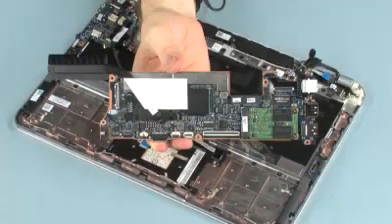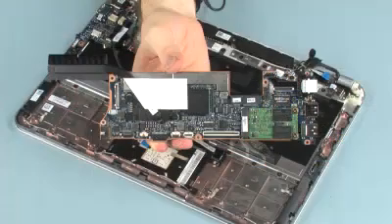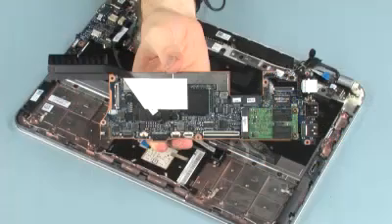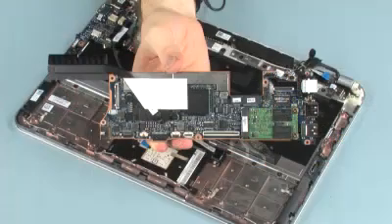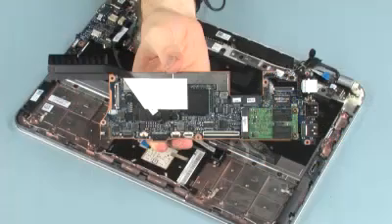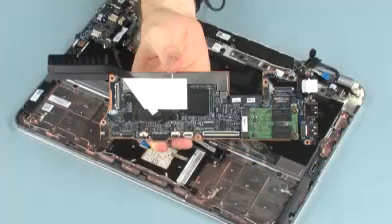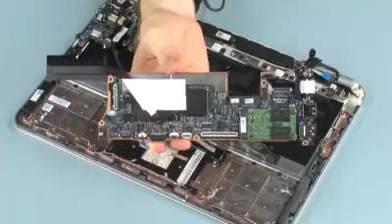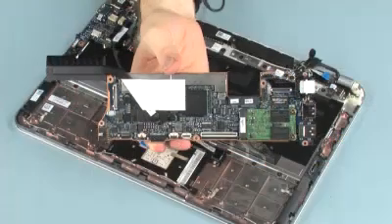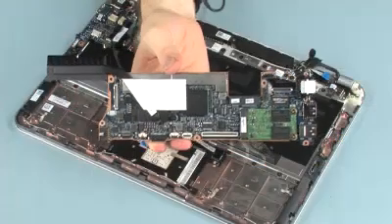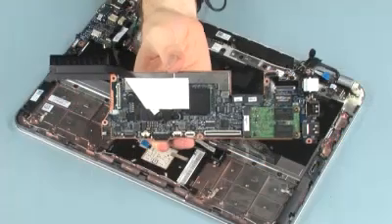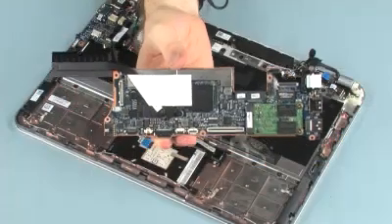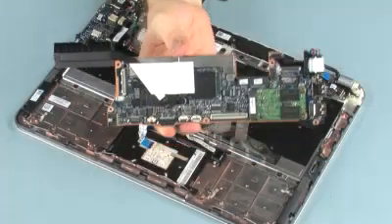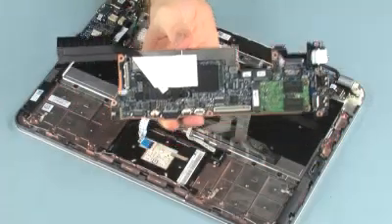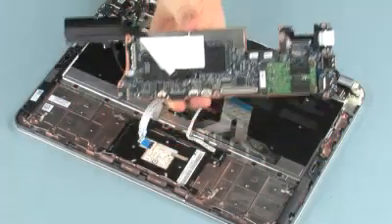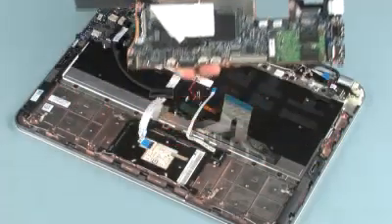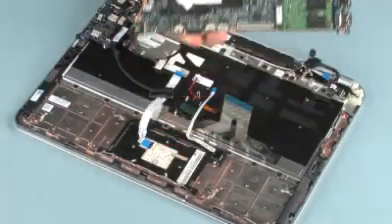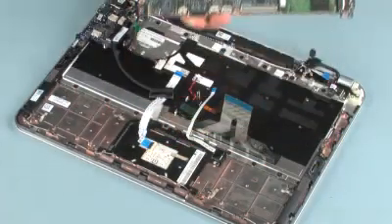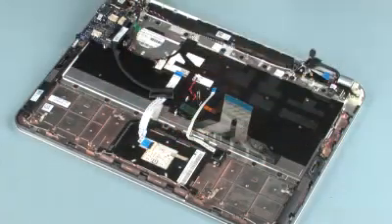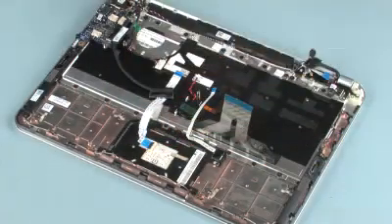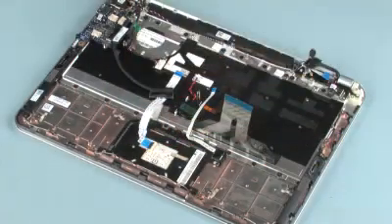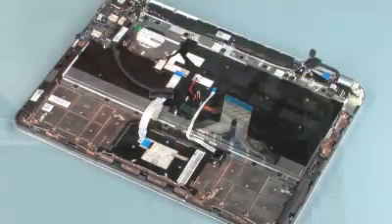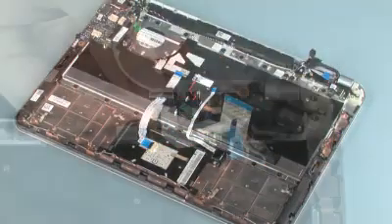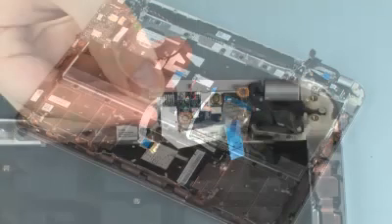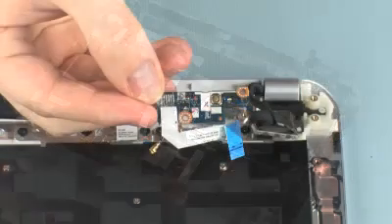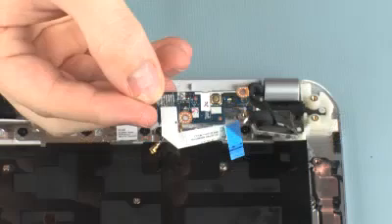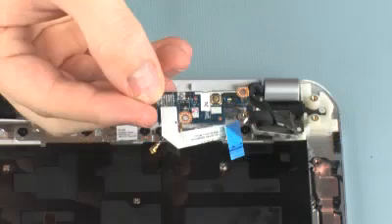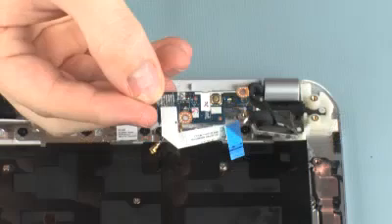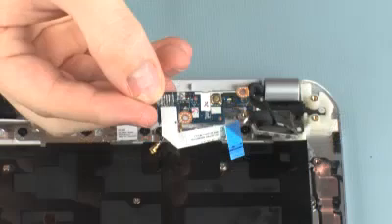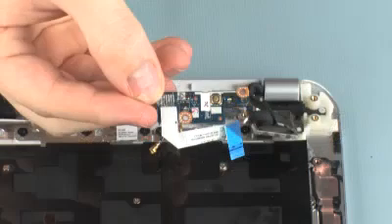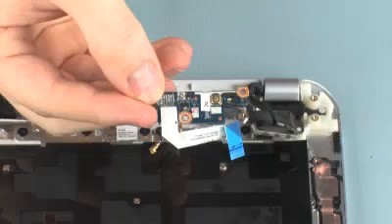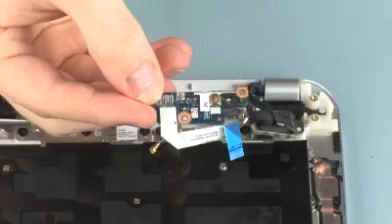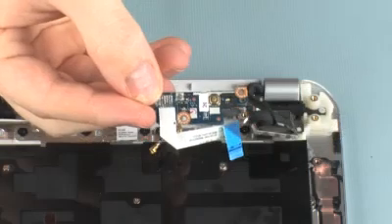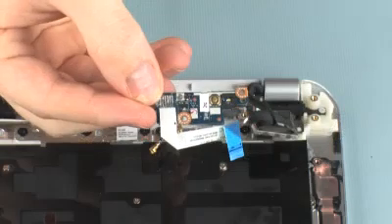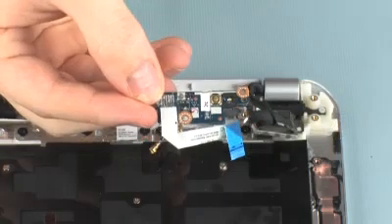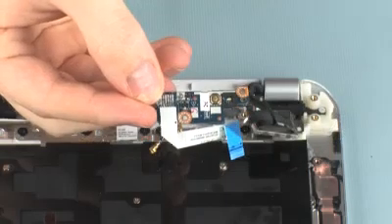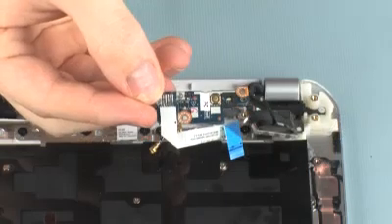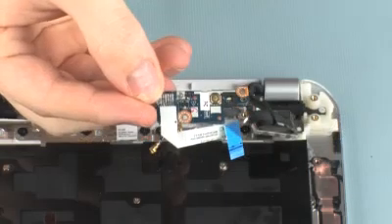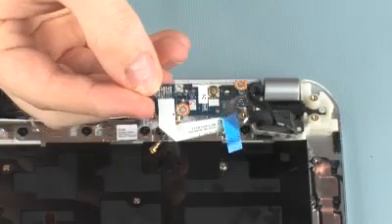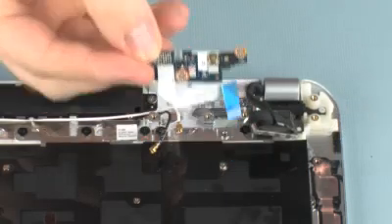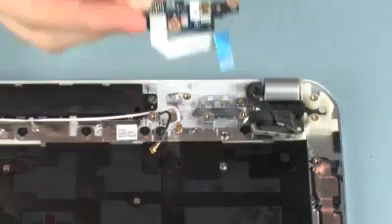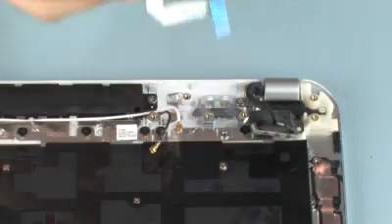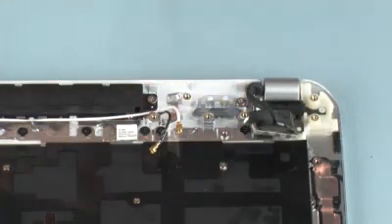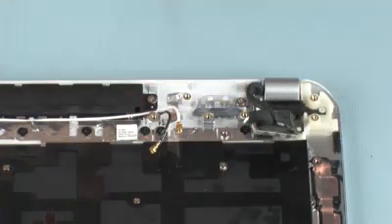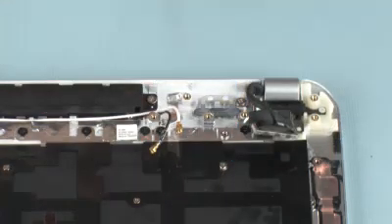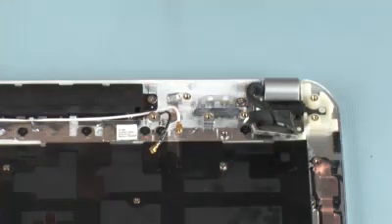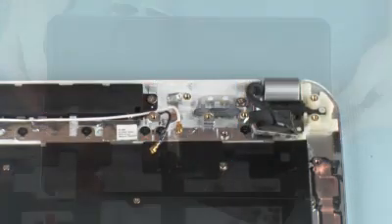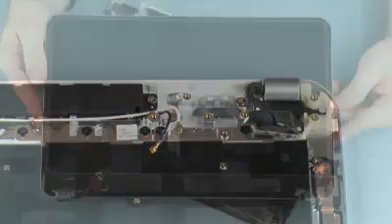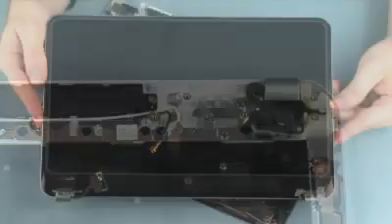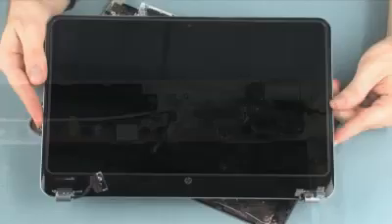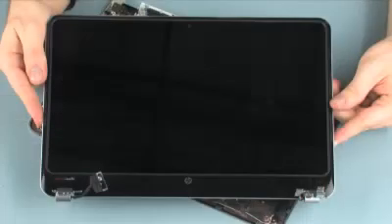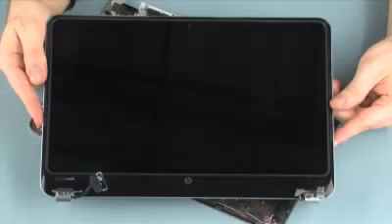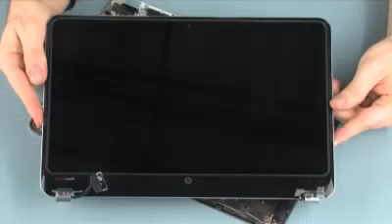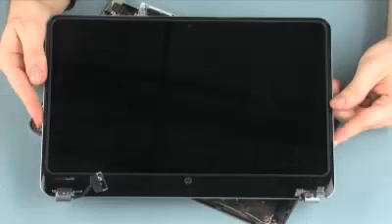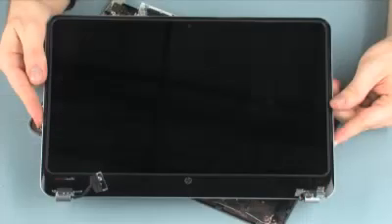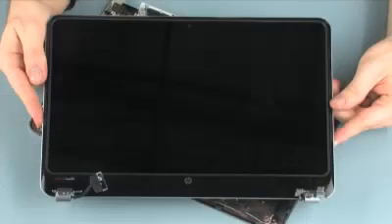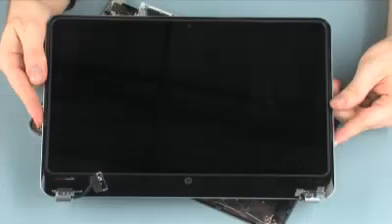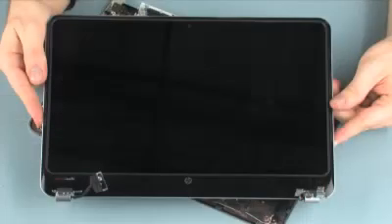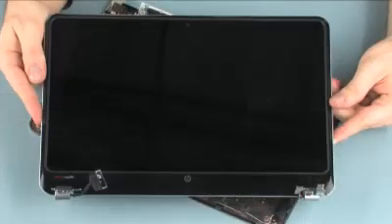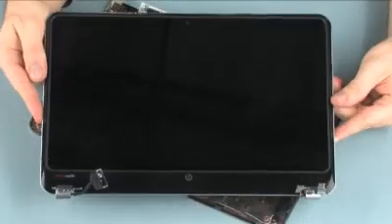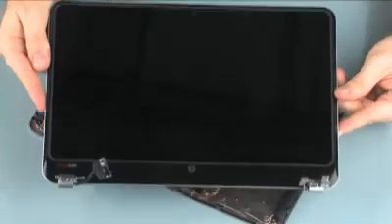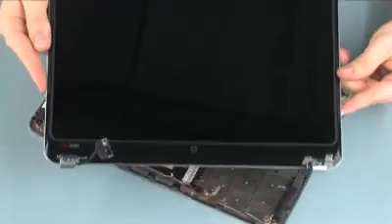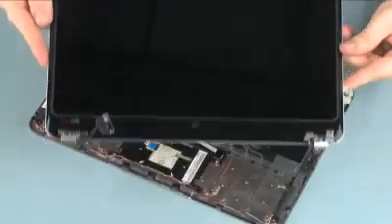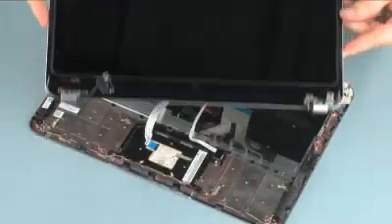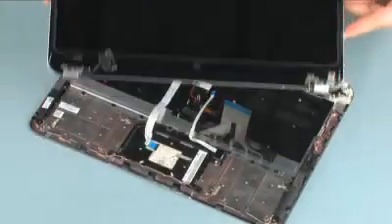Remove the system board, power button board, and display panel assembly.